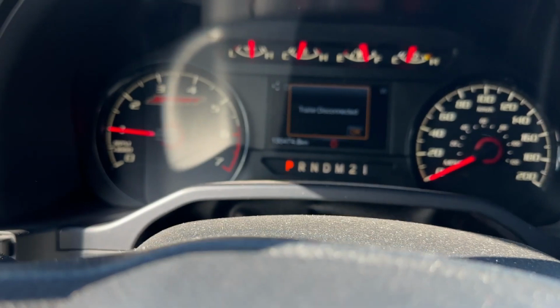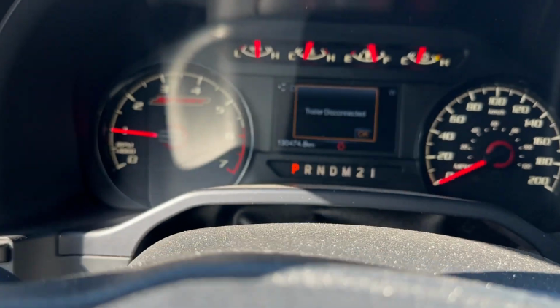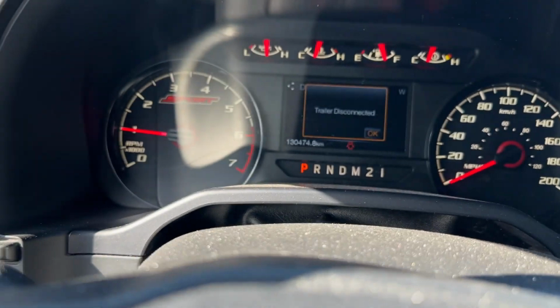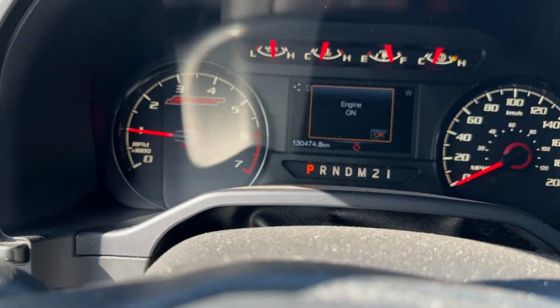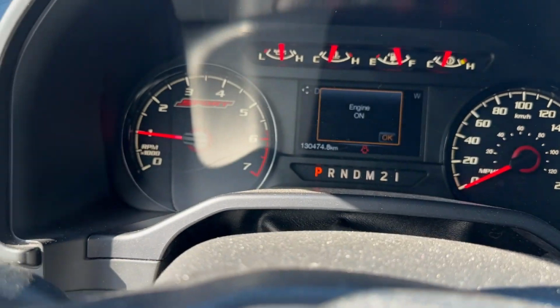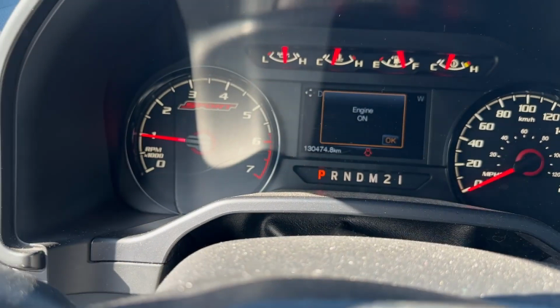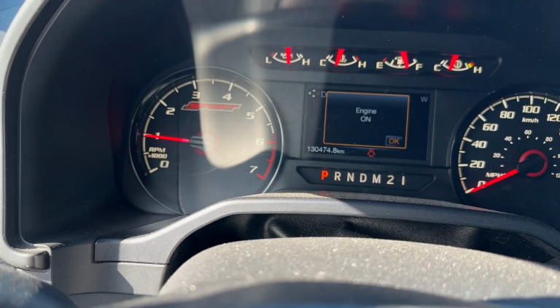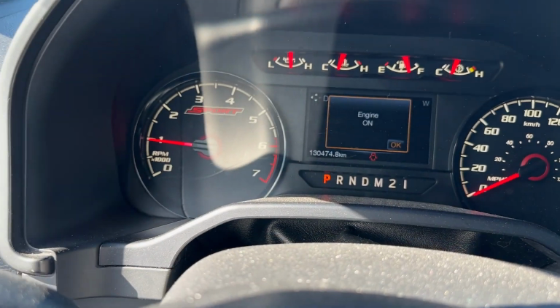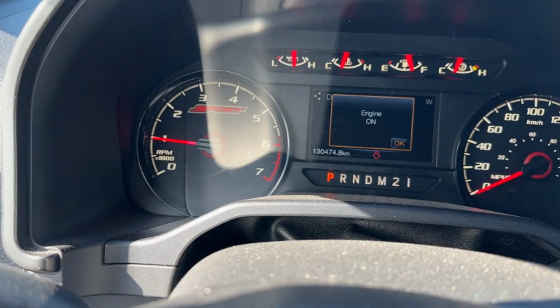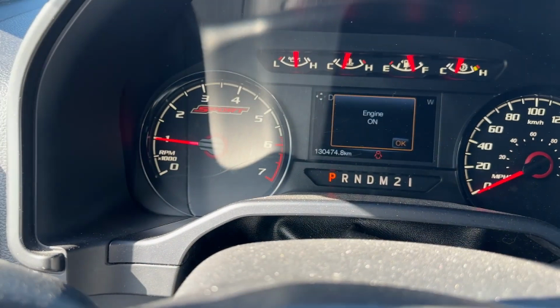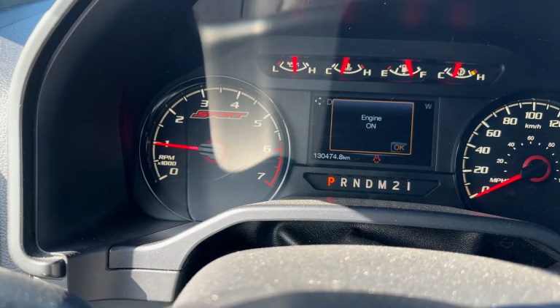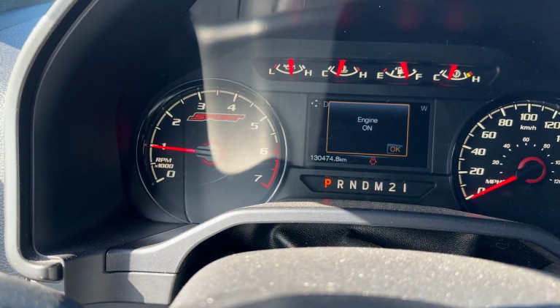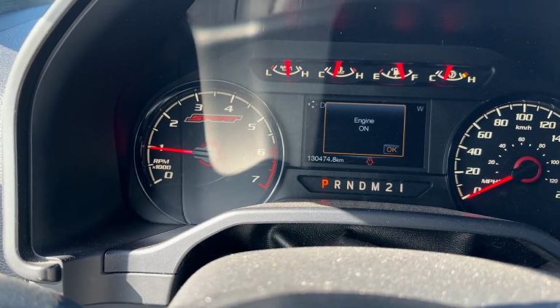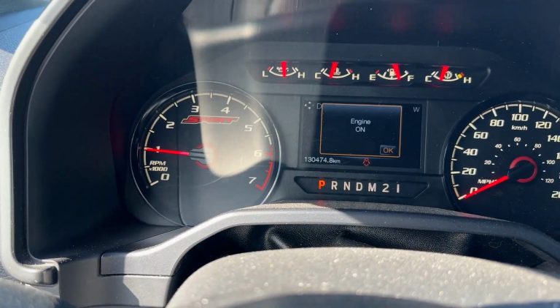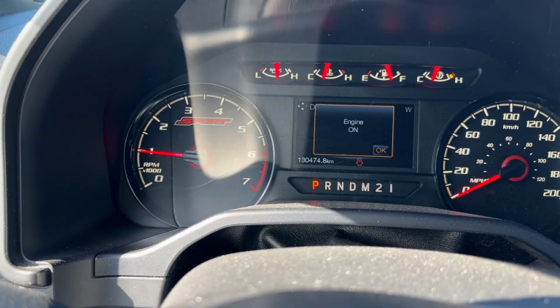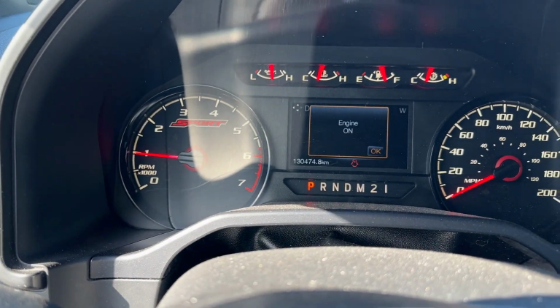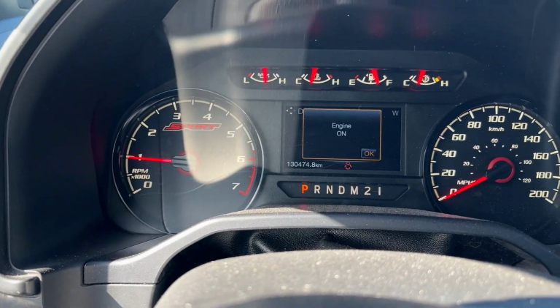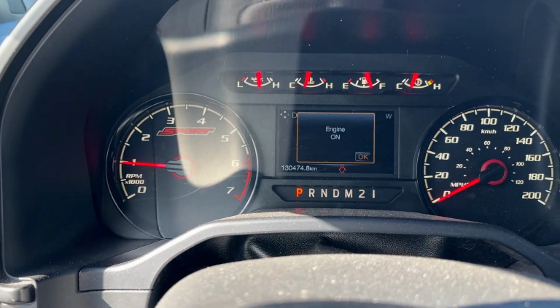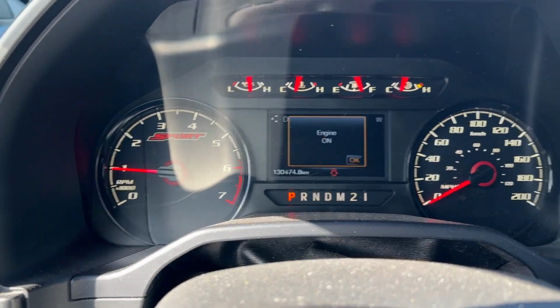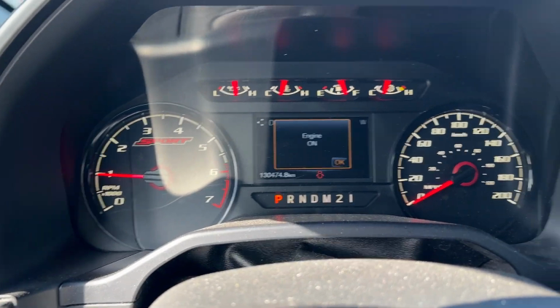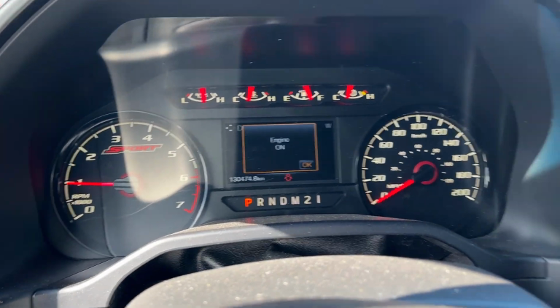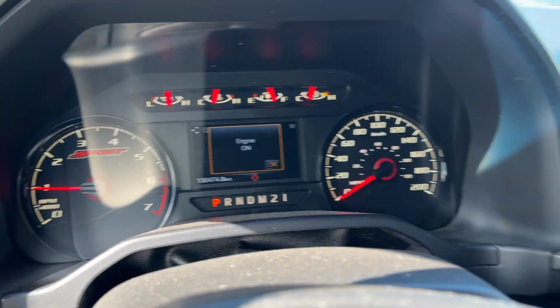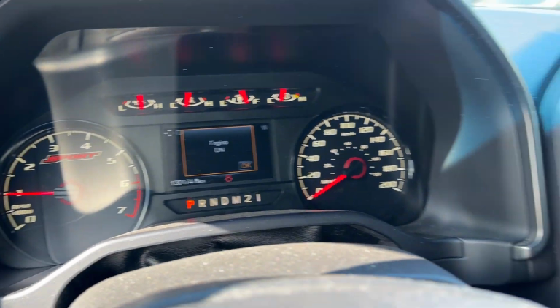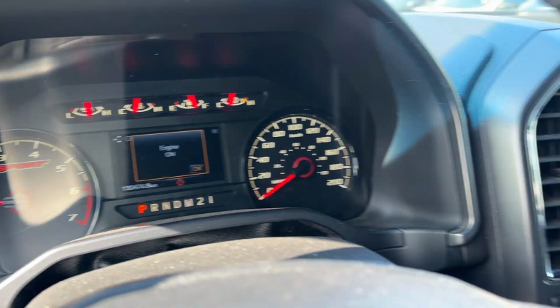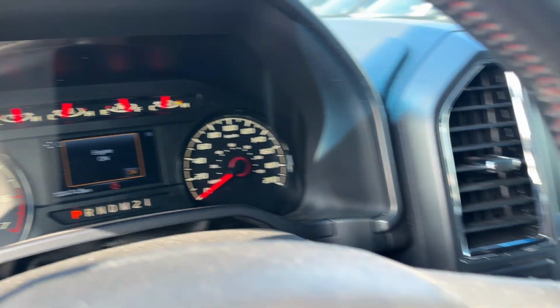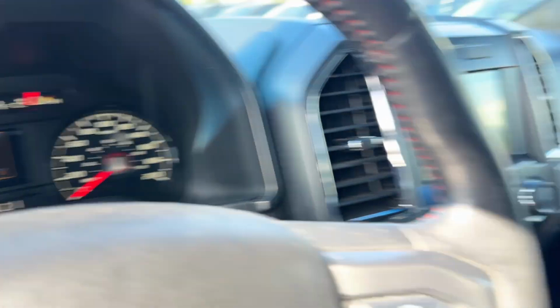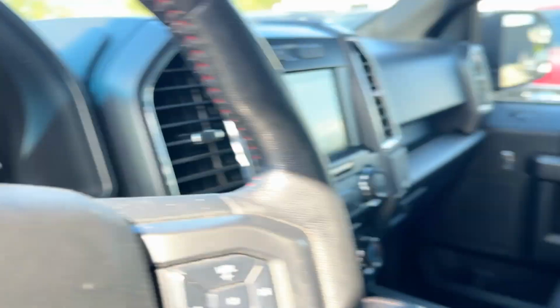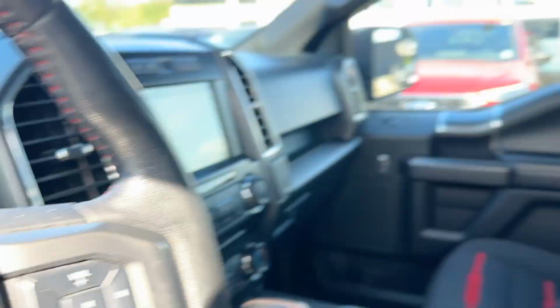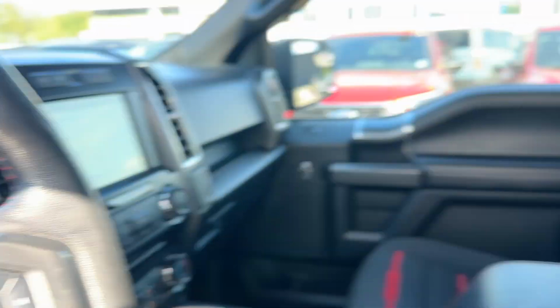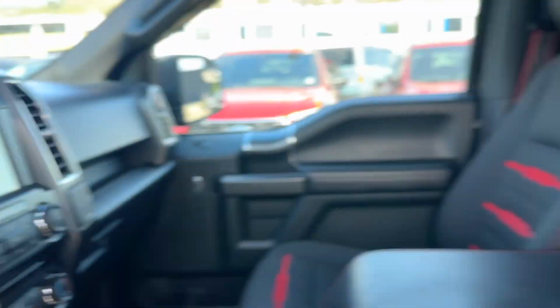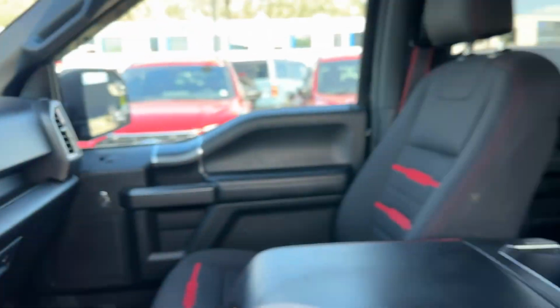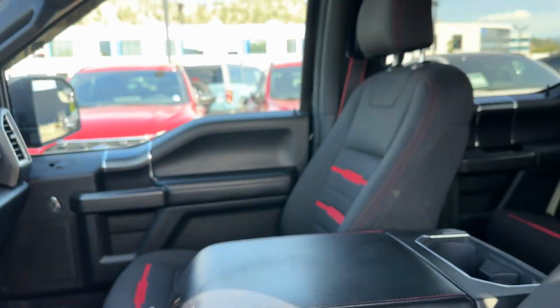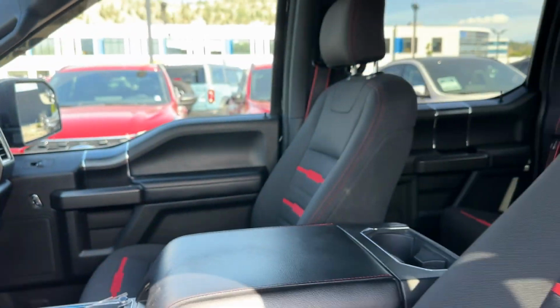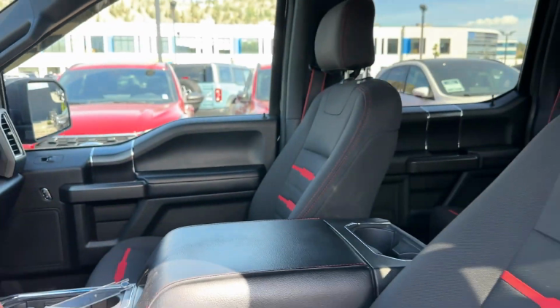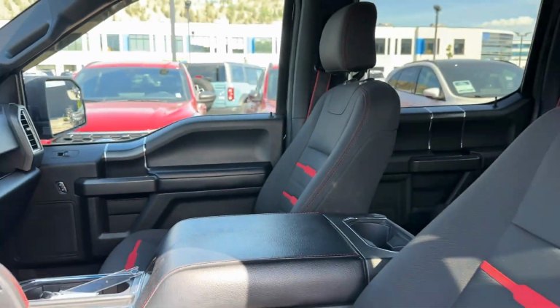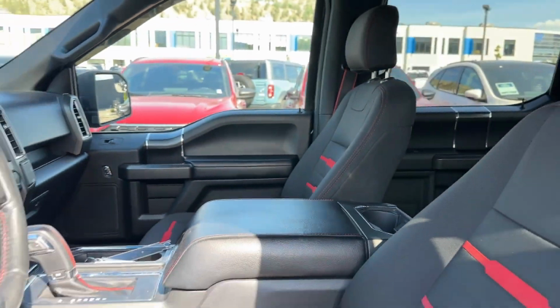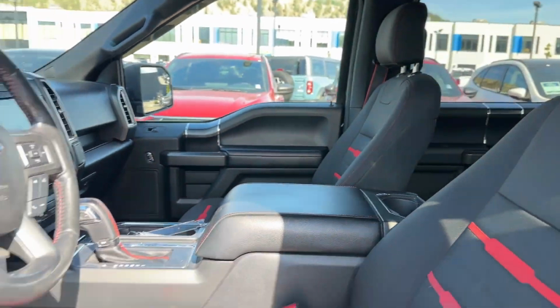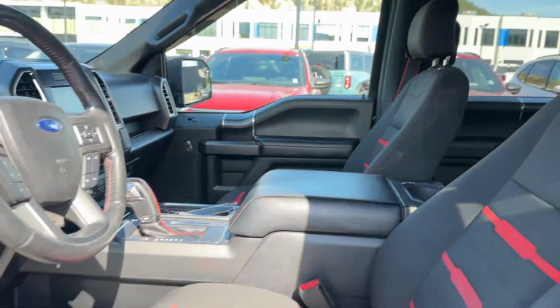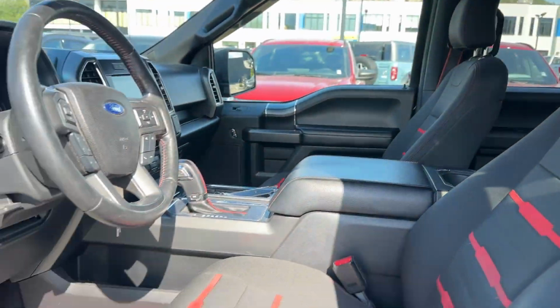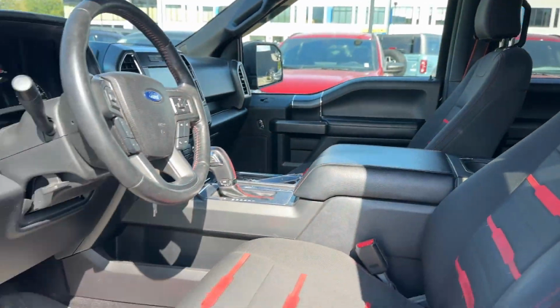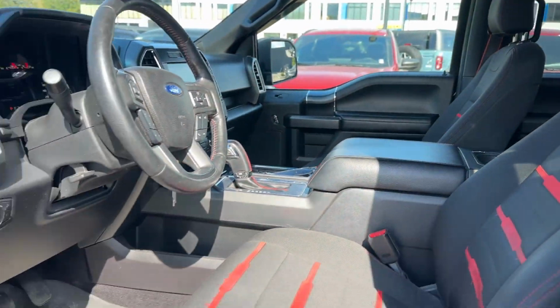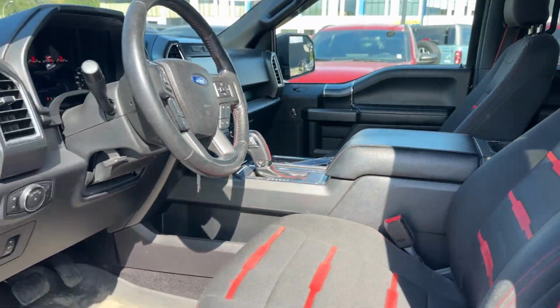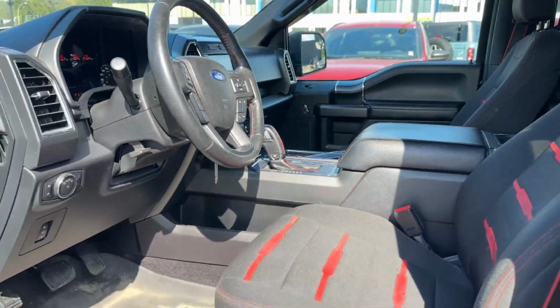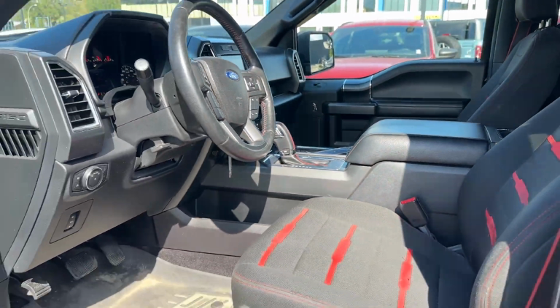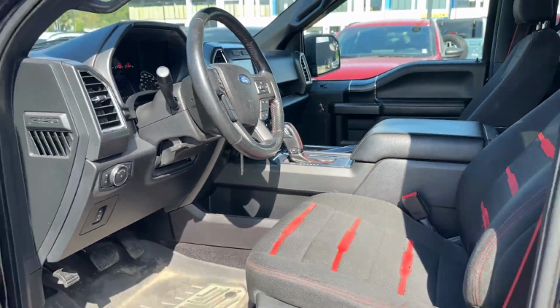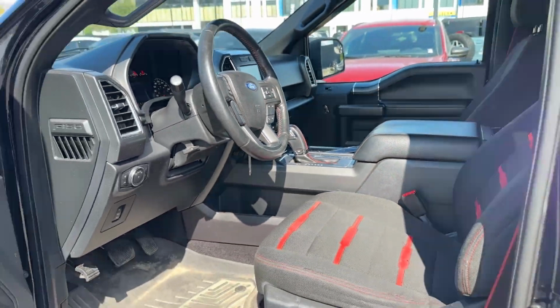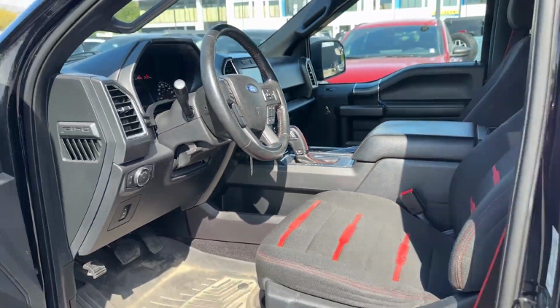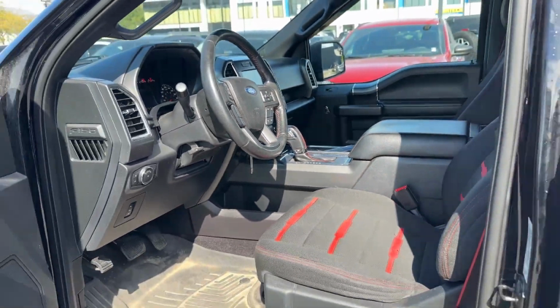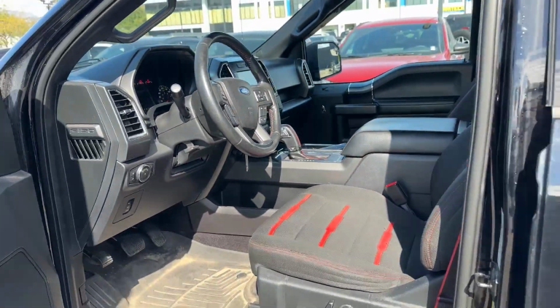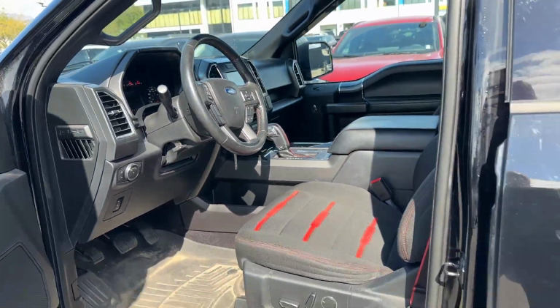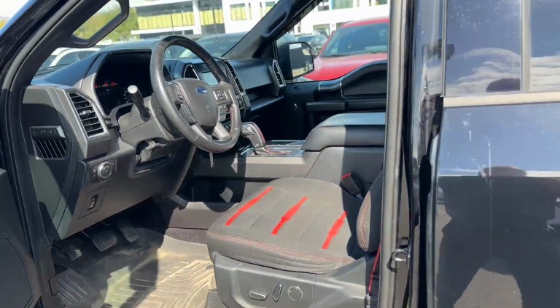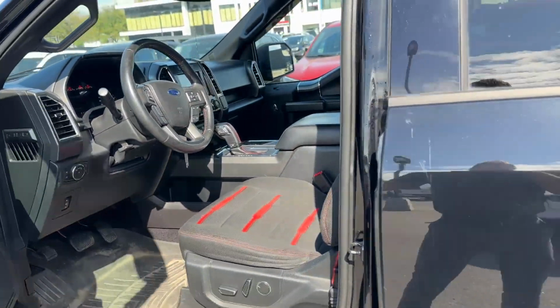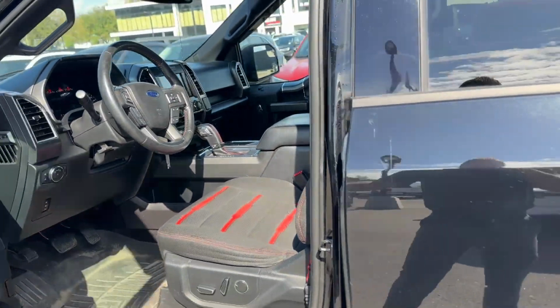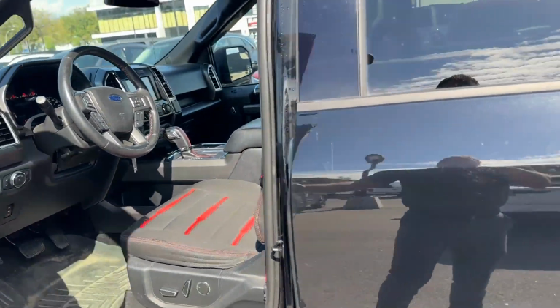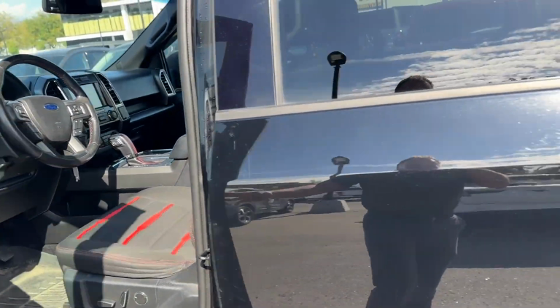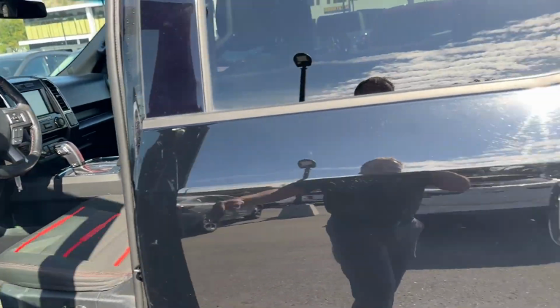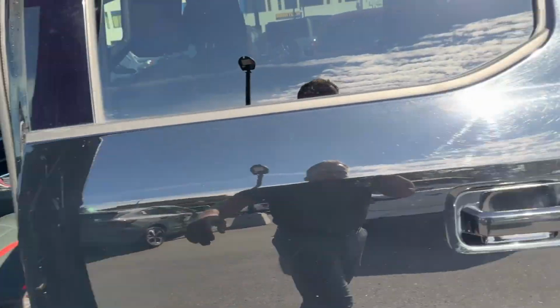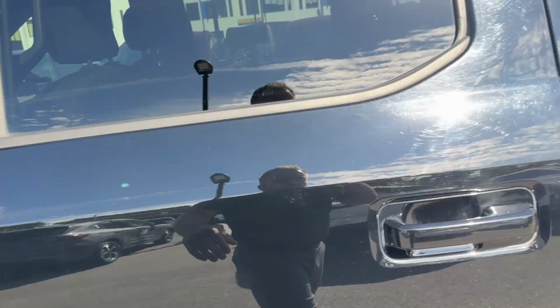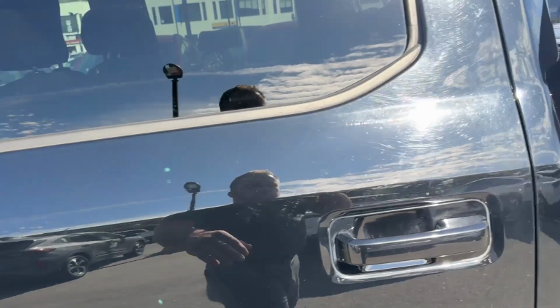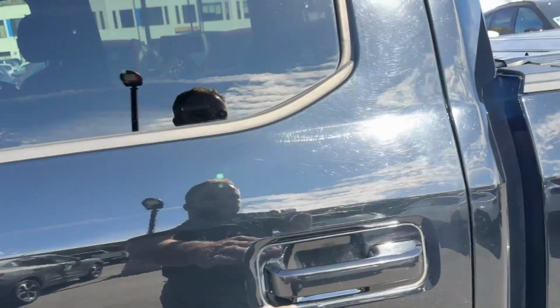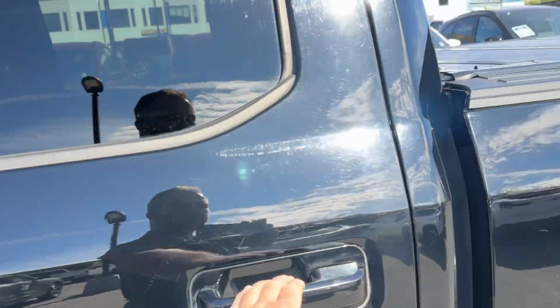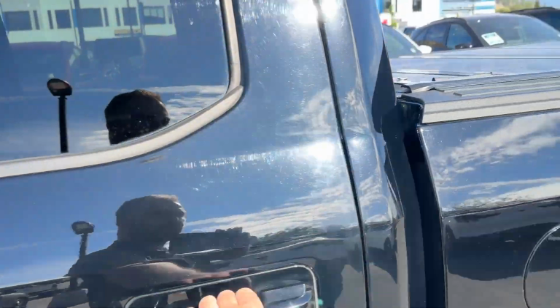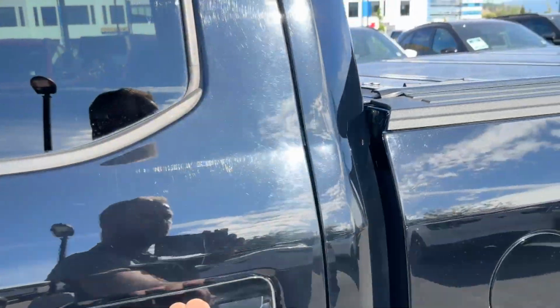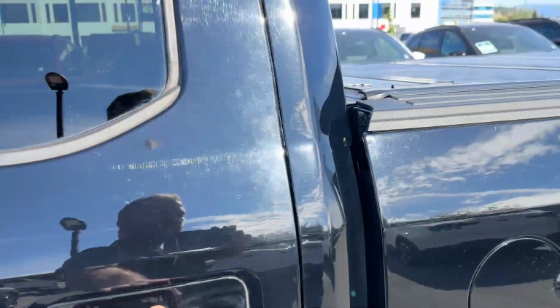It's got 130,474 on it. We'll get it cleaned up of course.